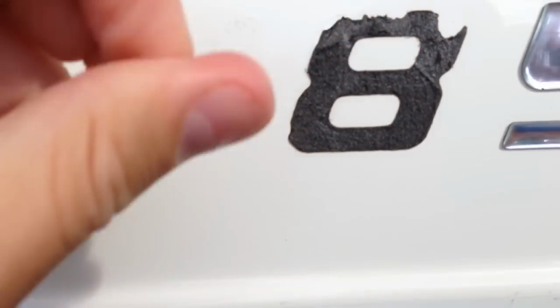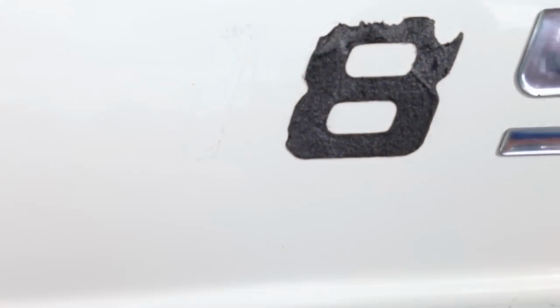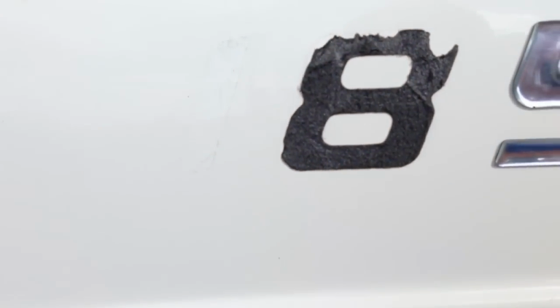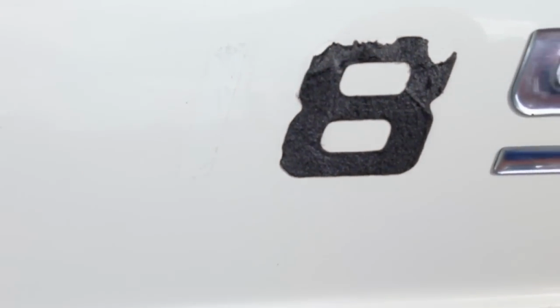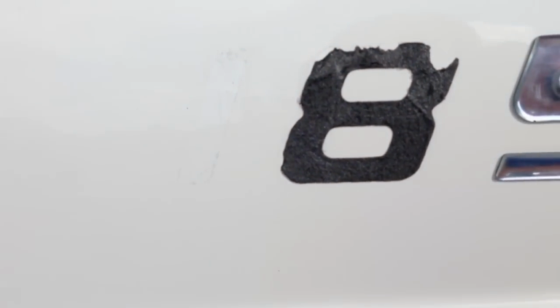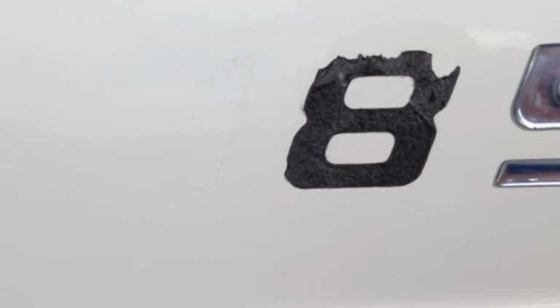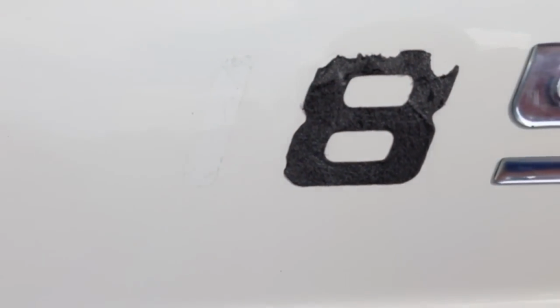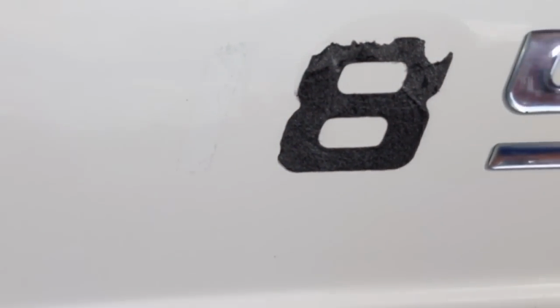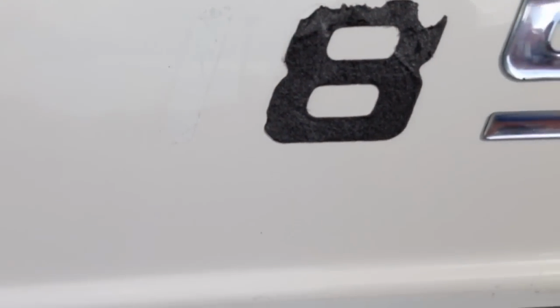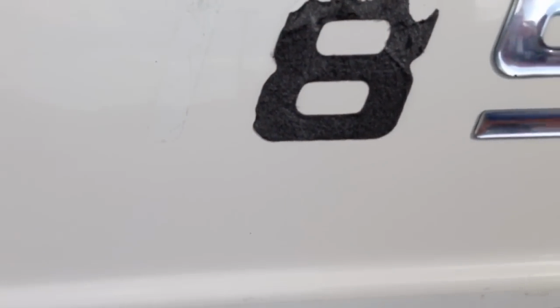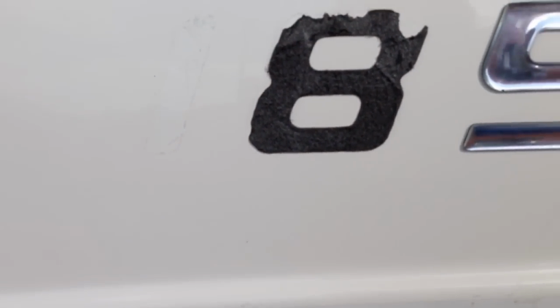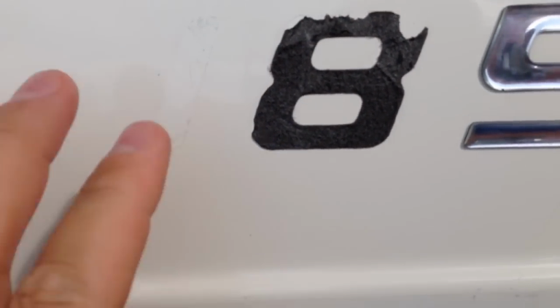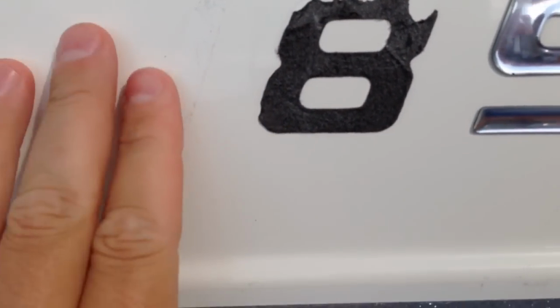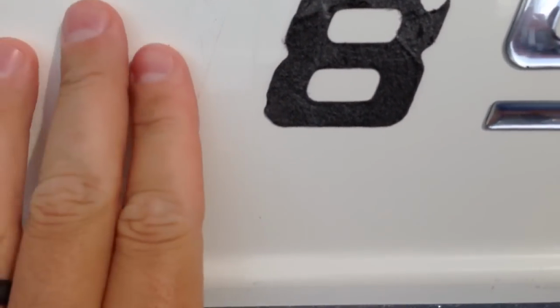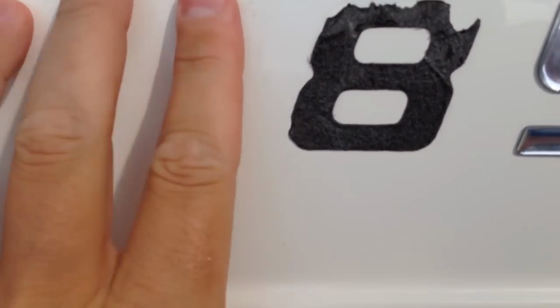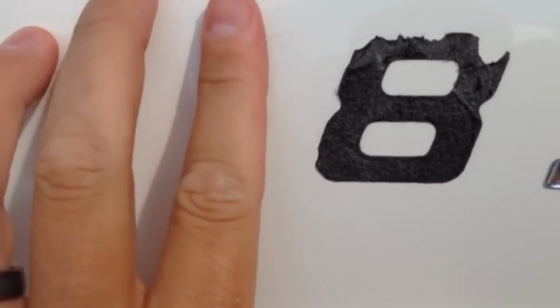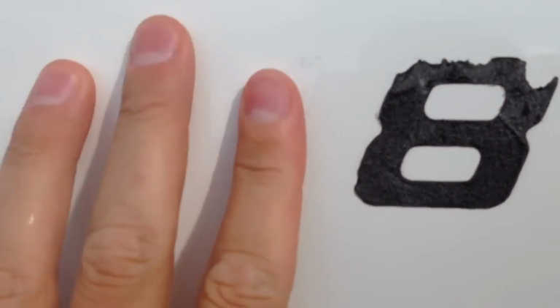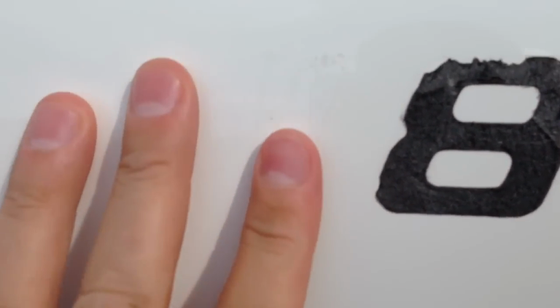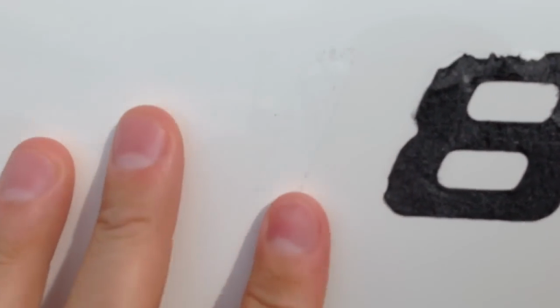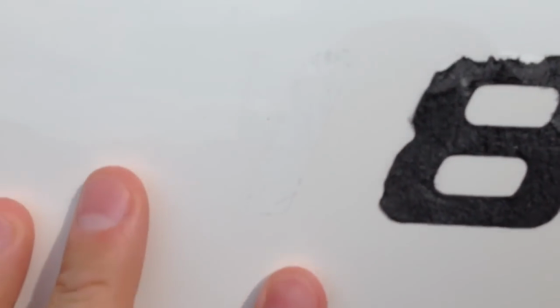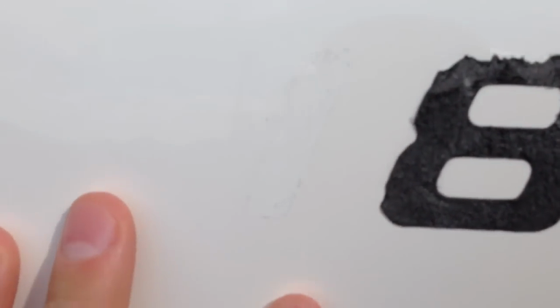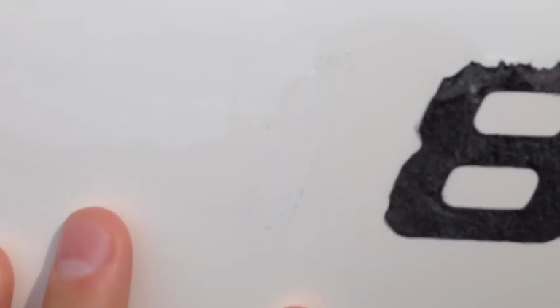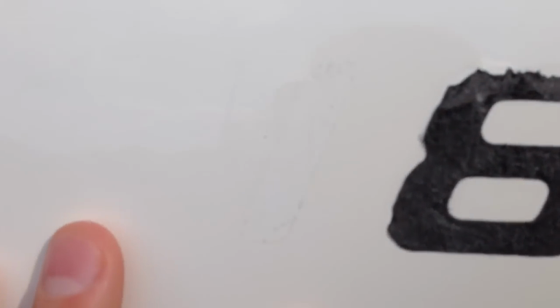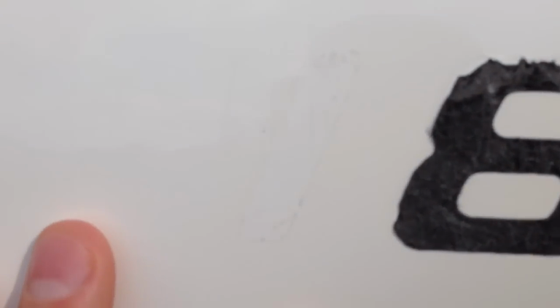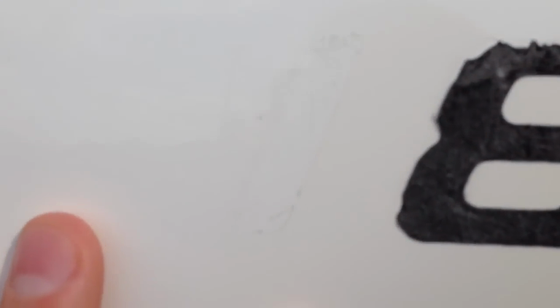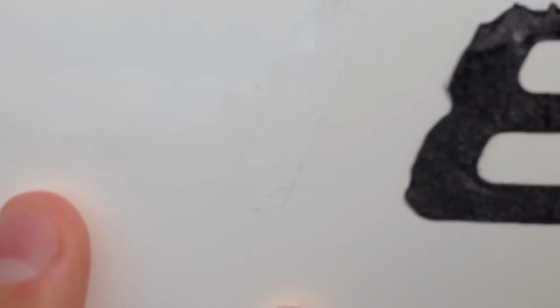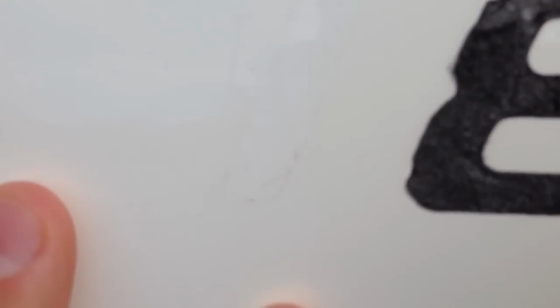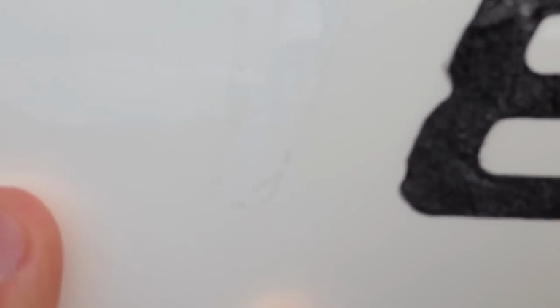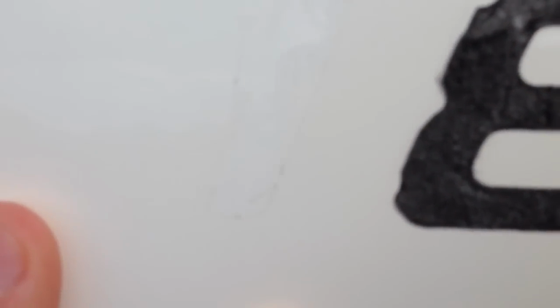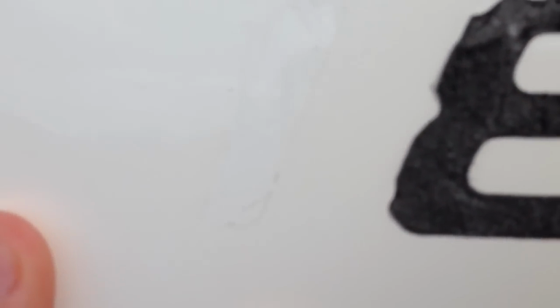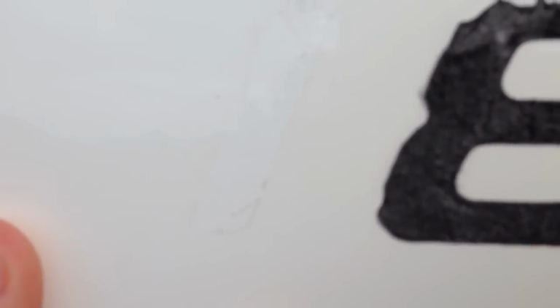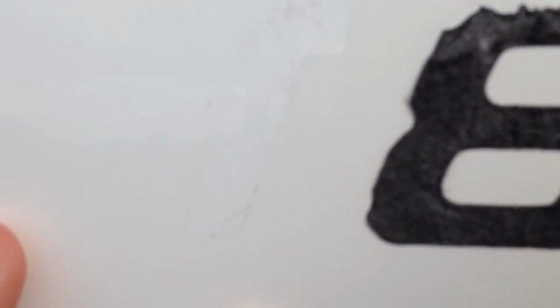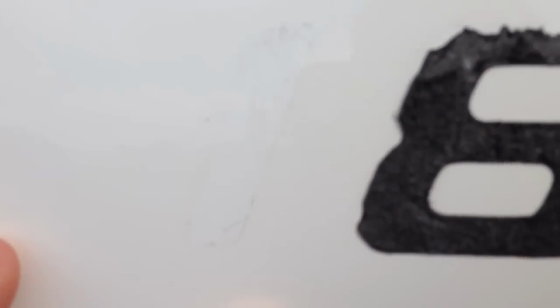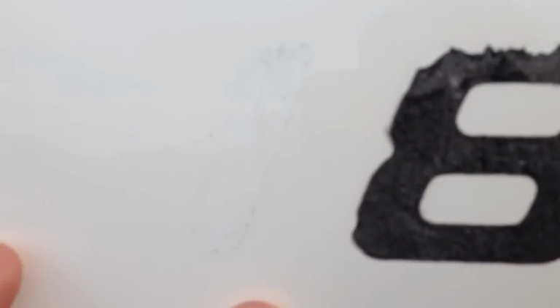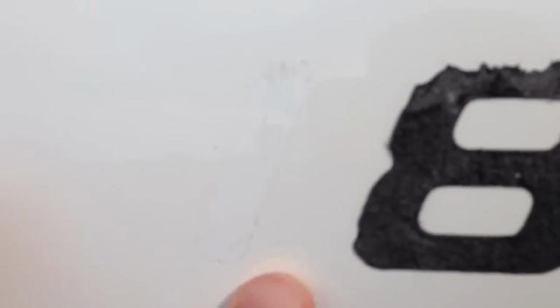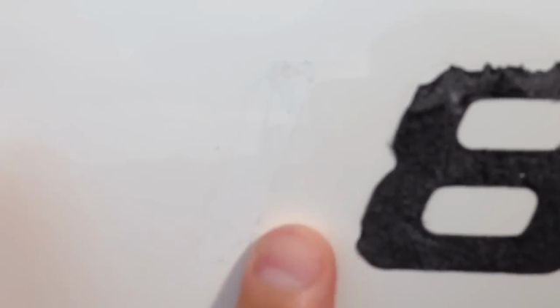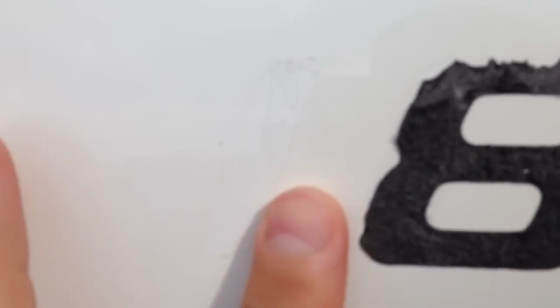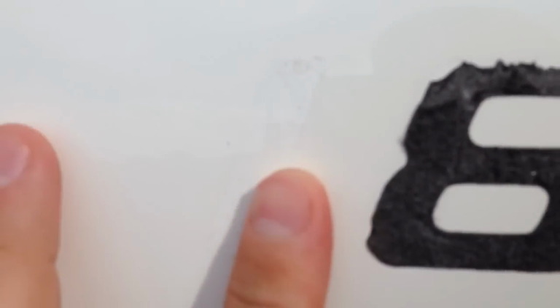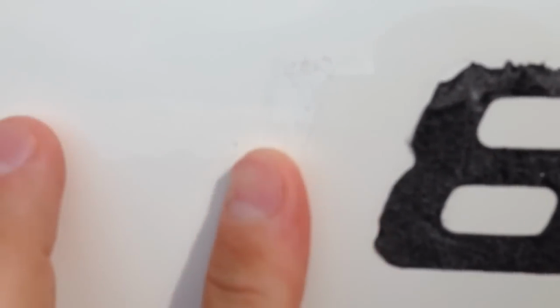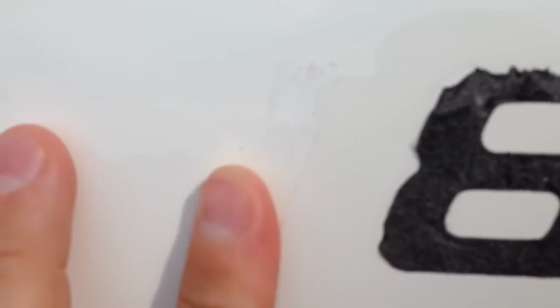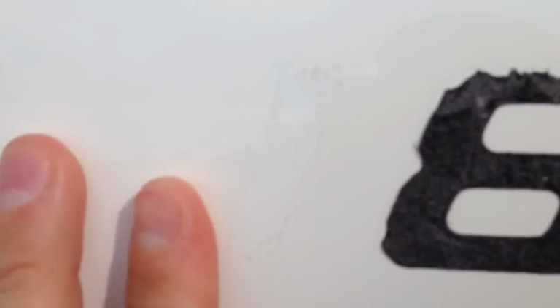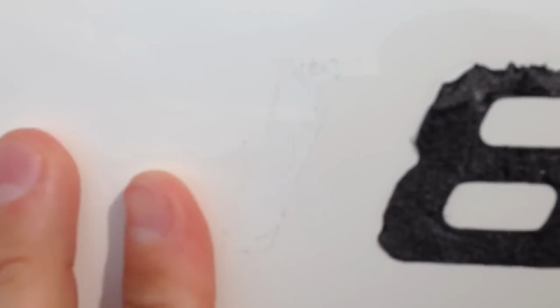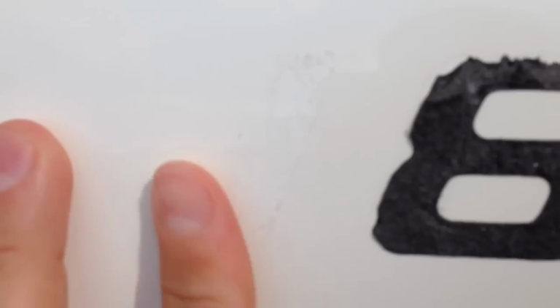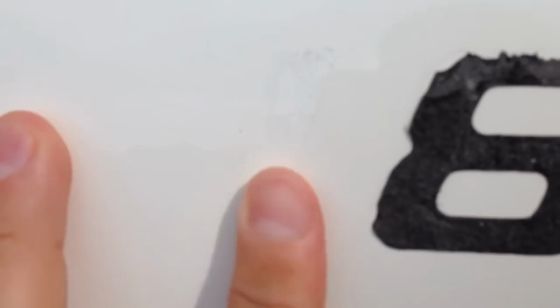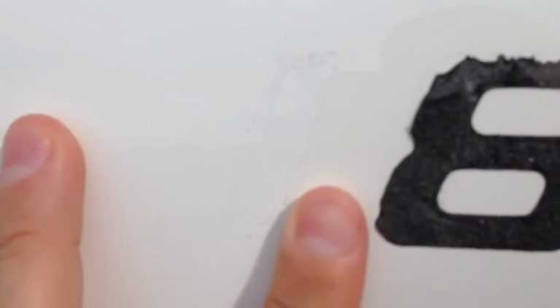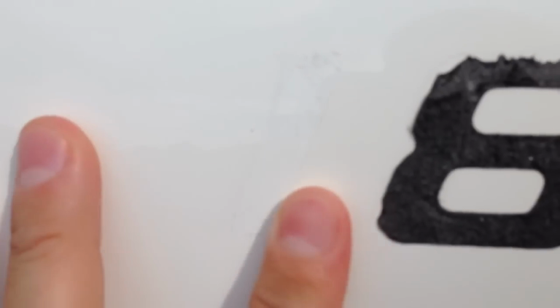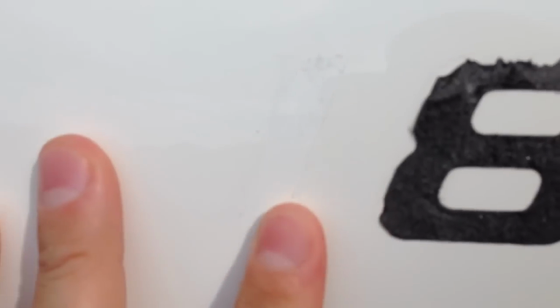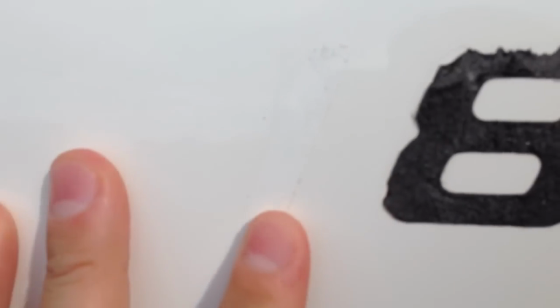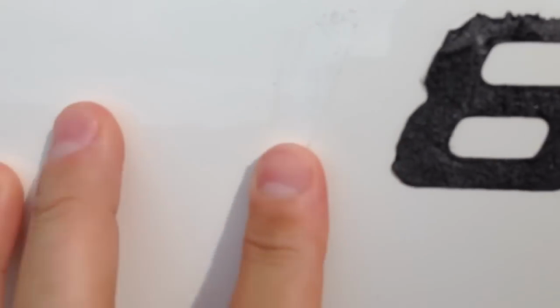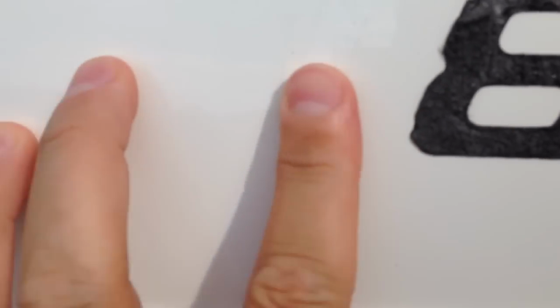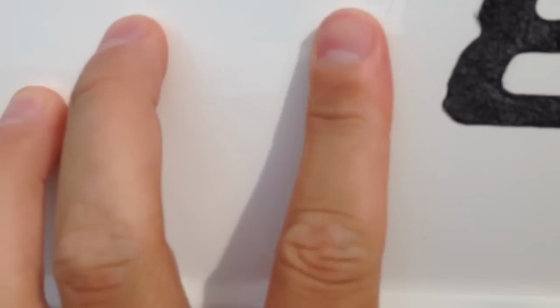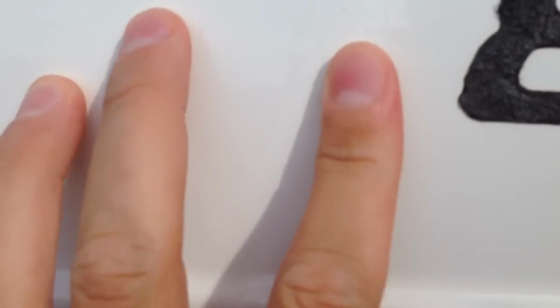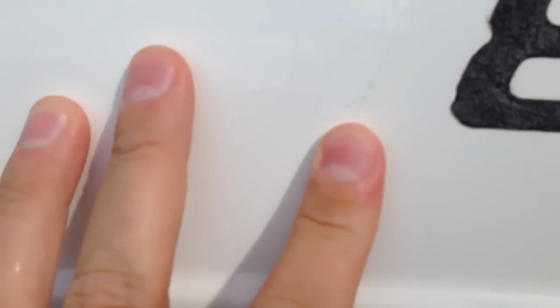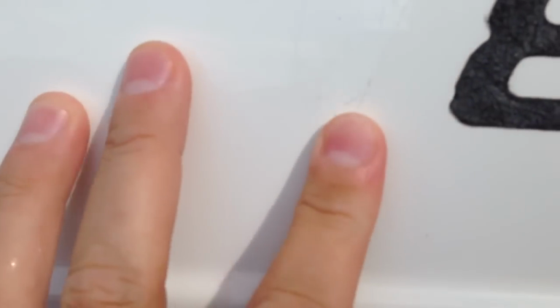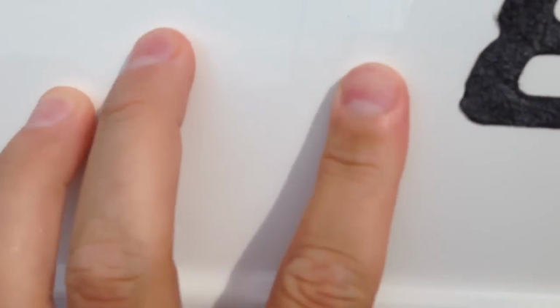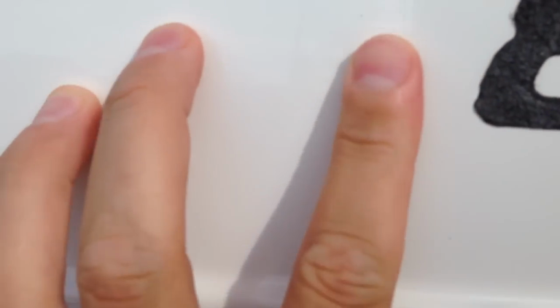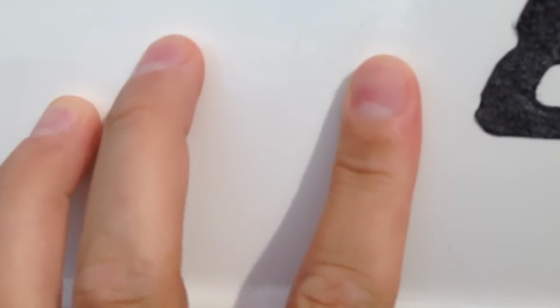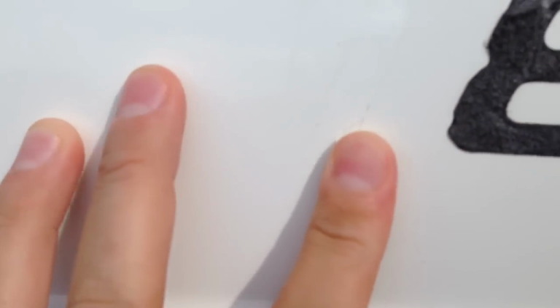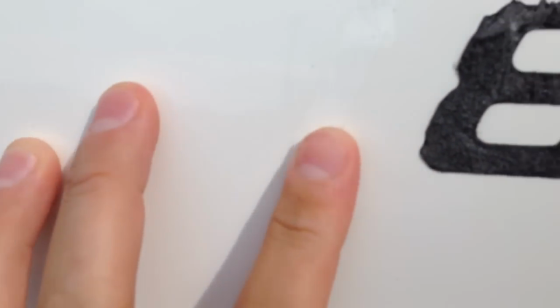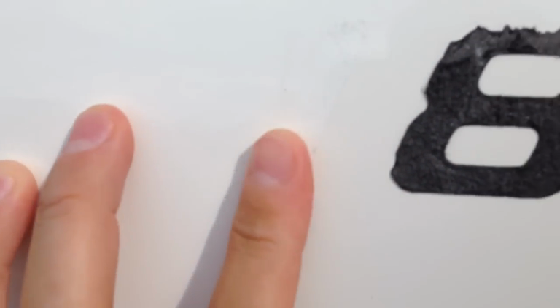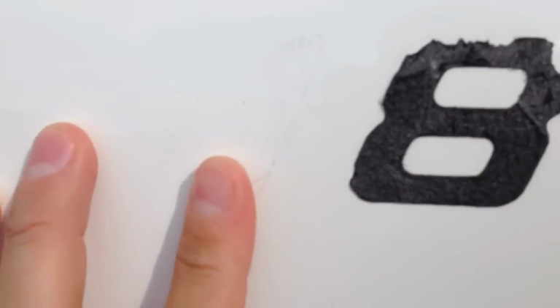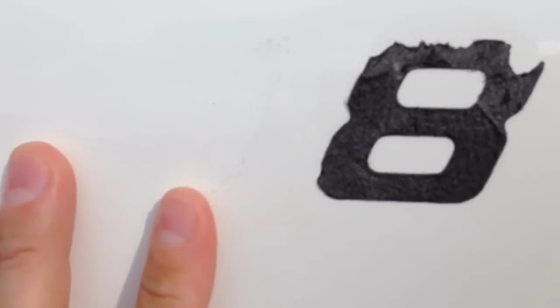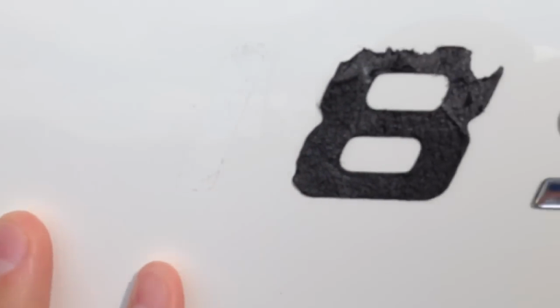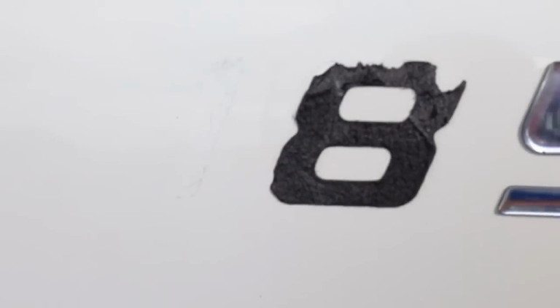It may be a slow process, but ultimately once you get it off, you're going to see there's probably a little bit of residue left.